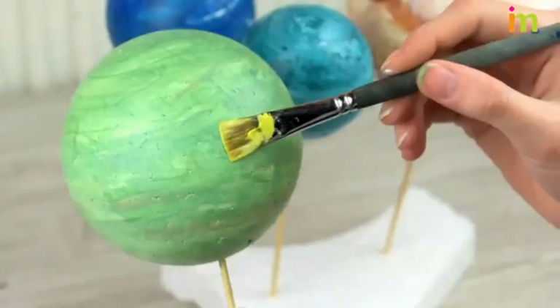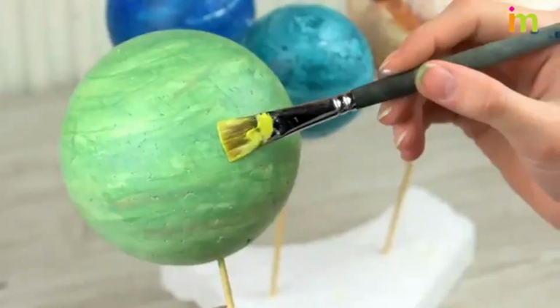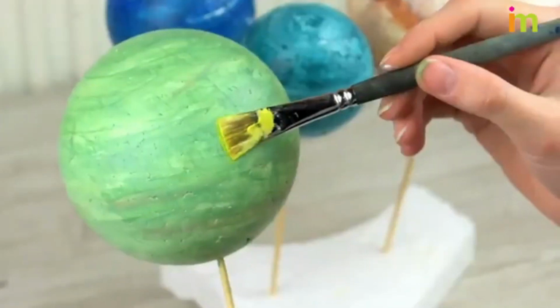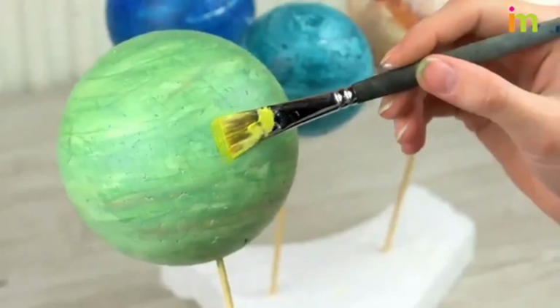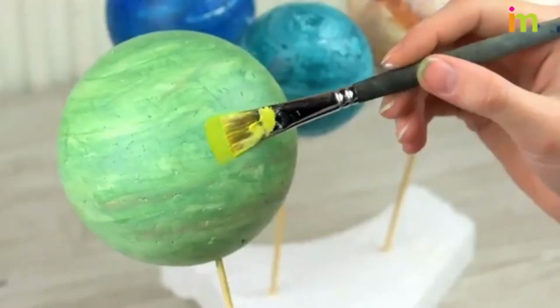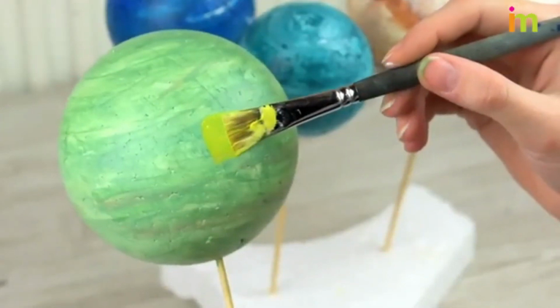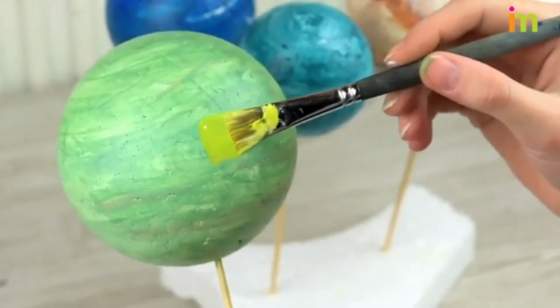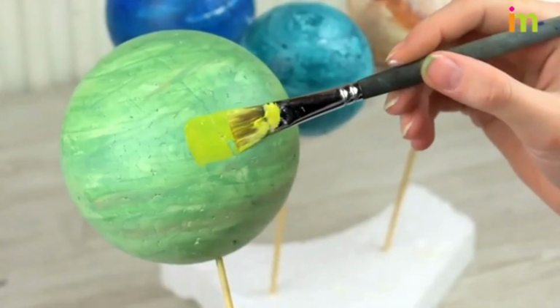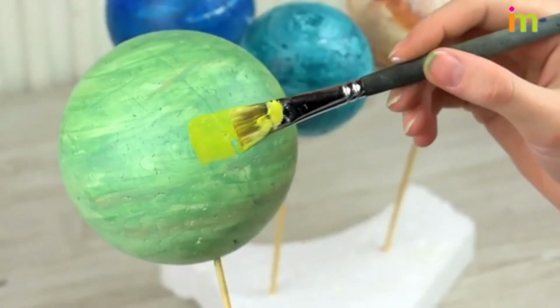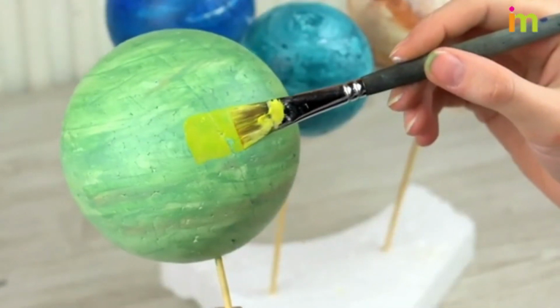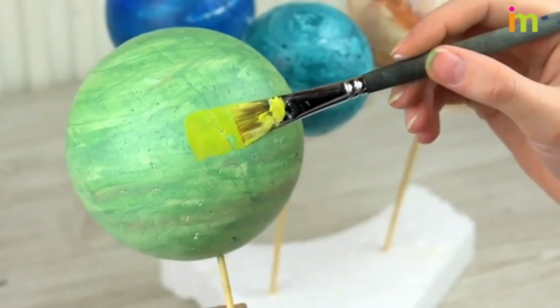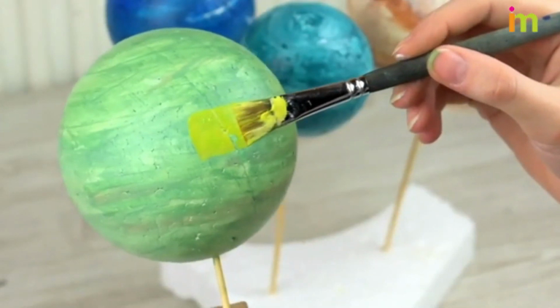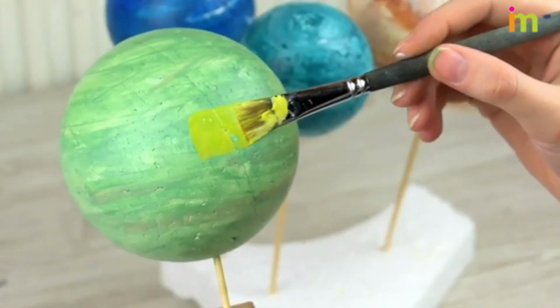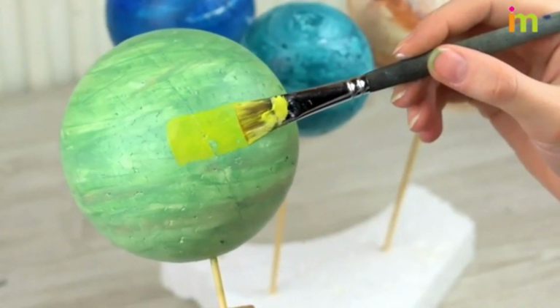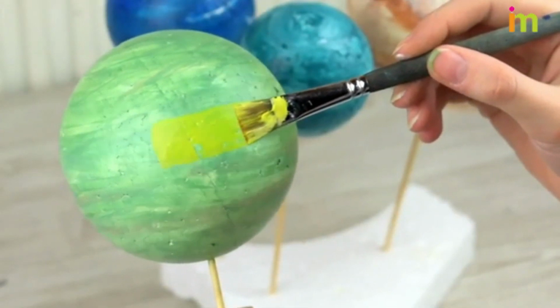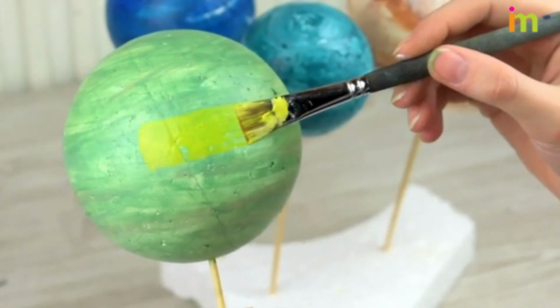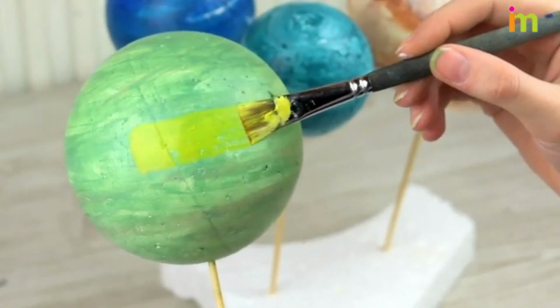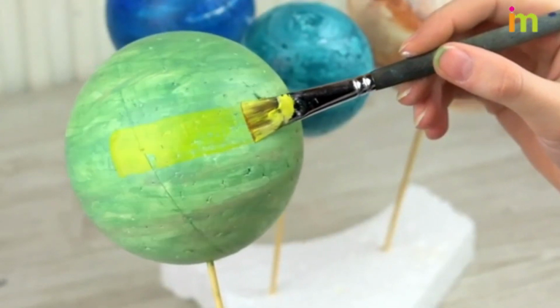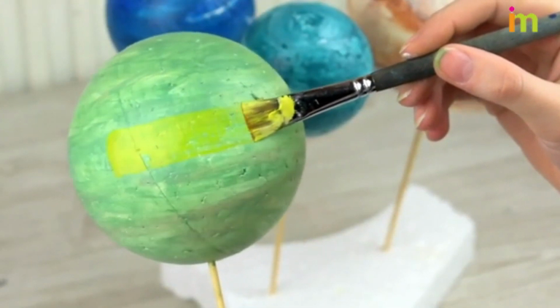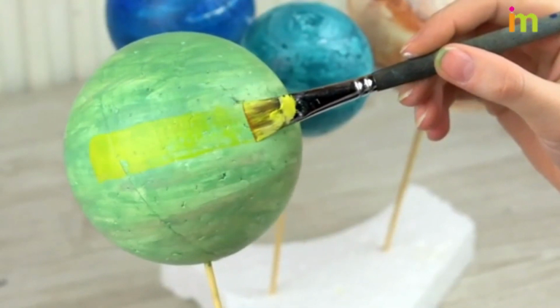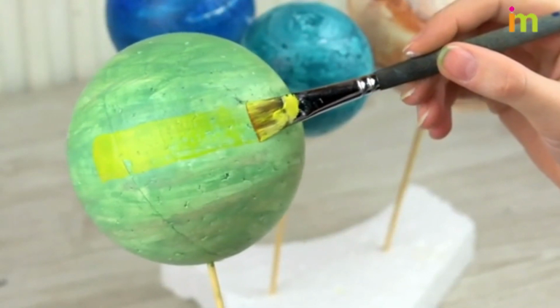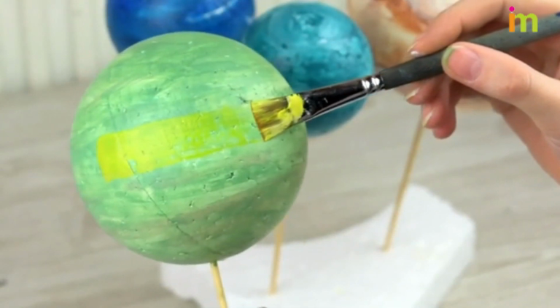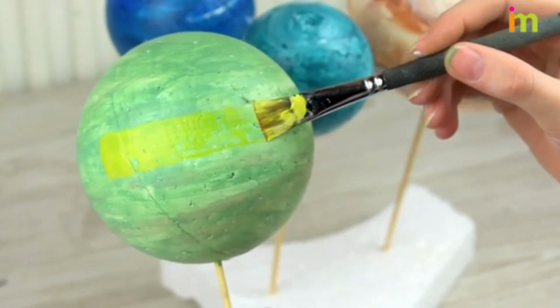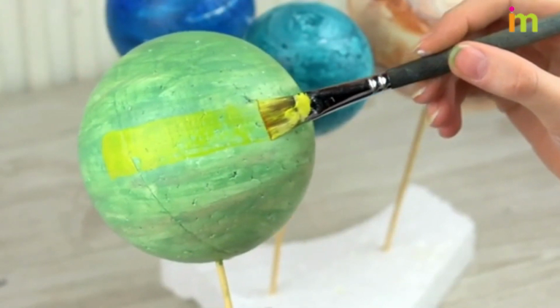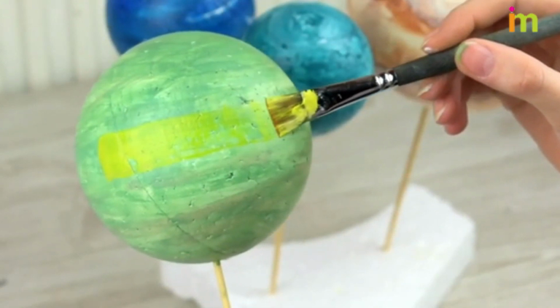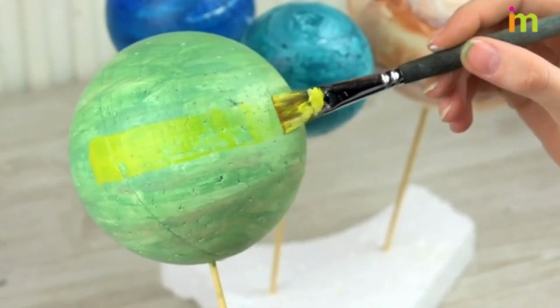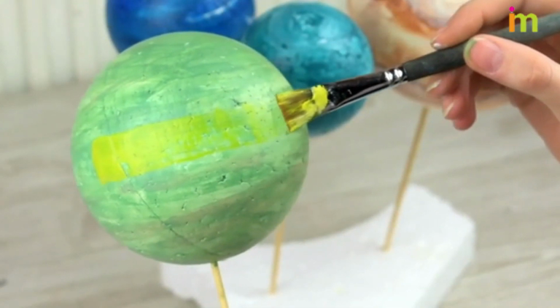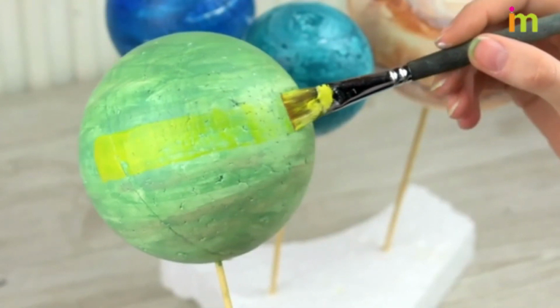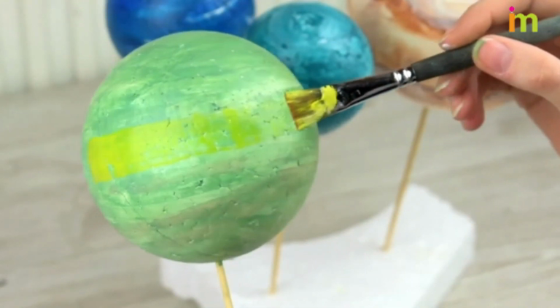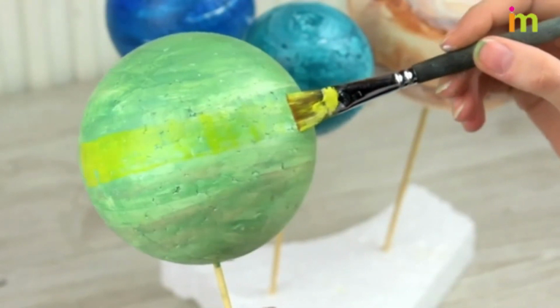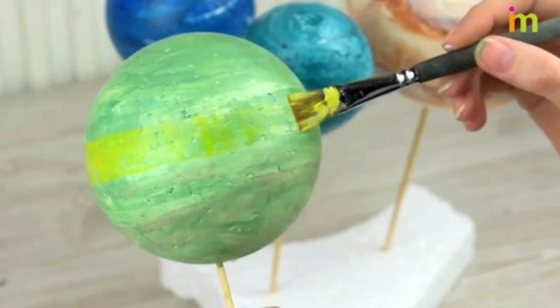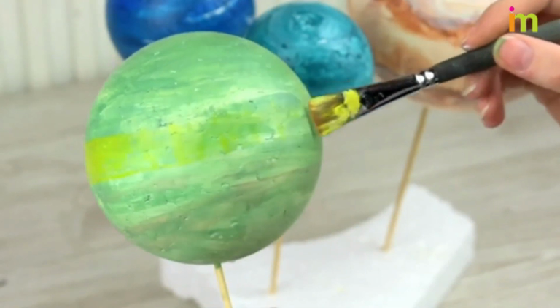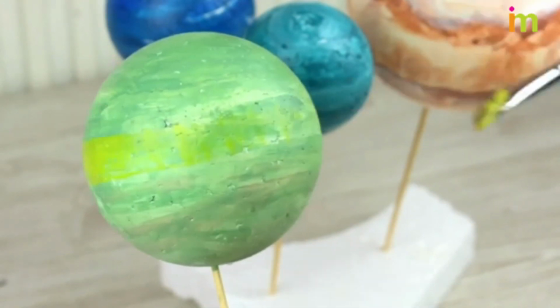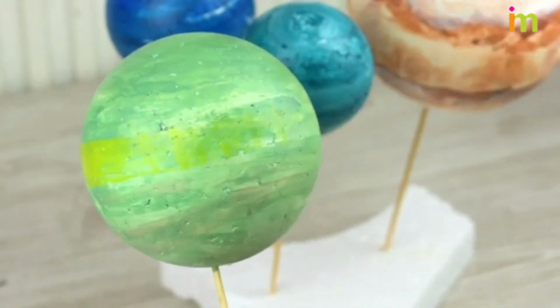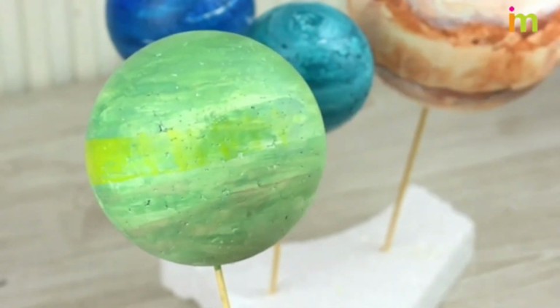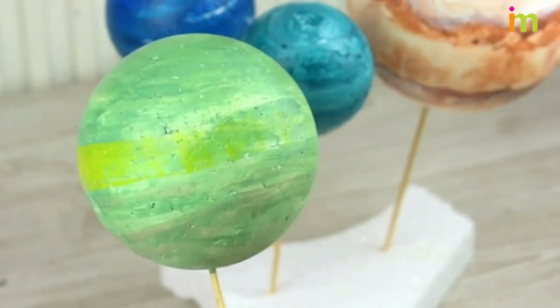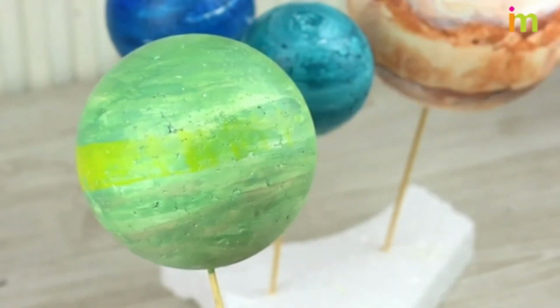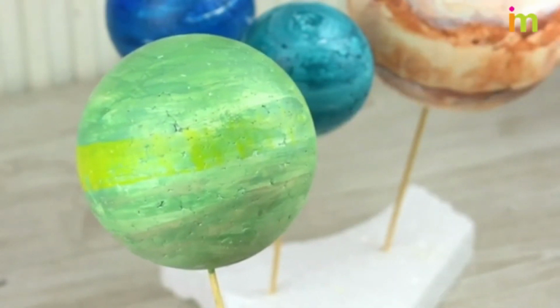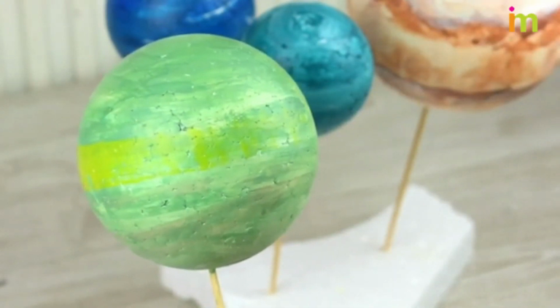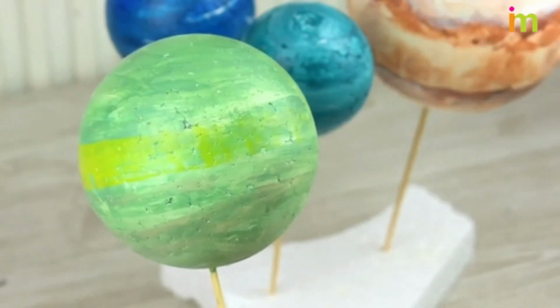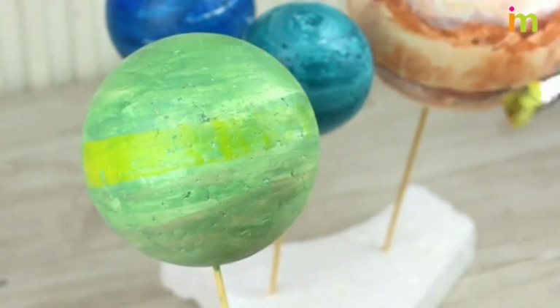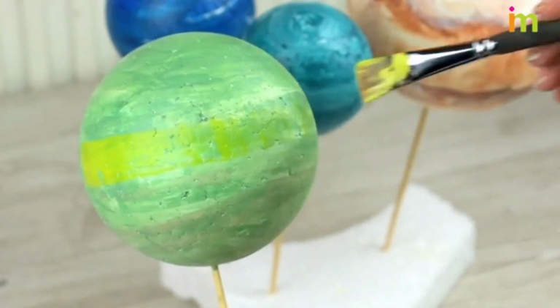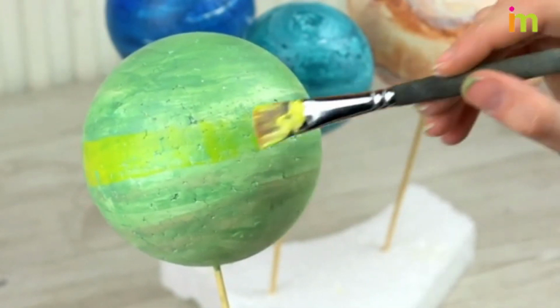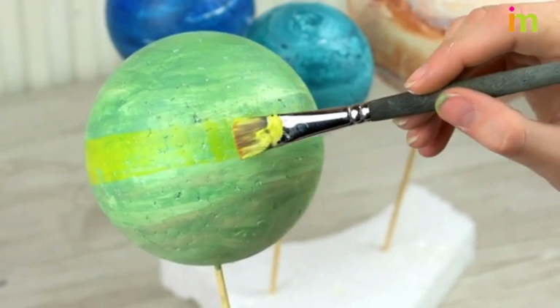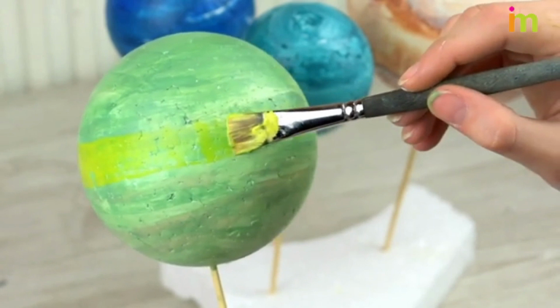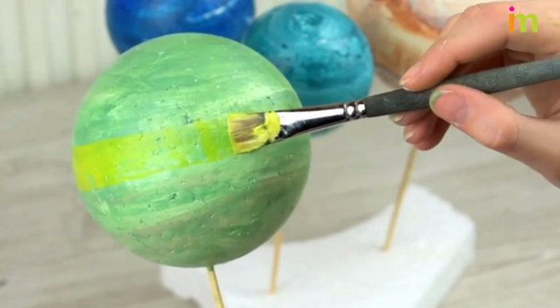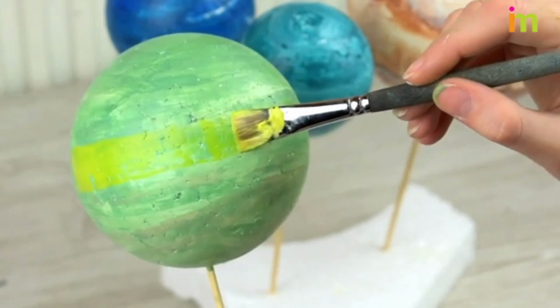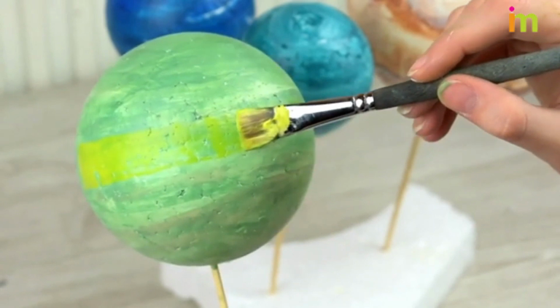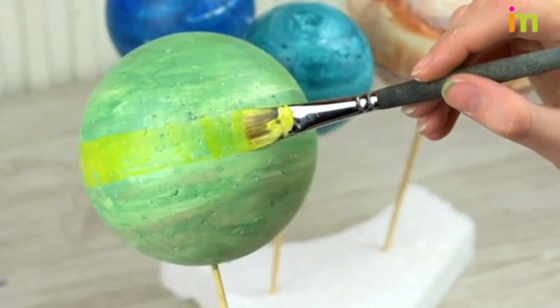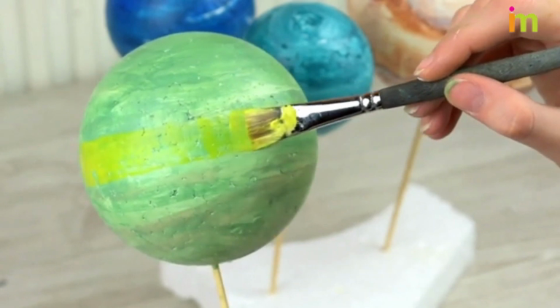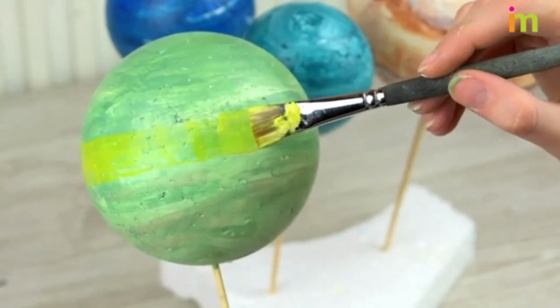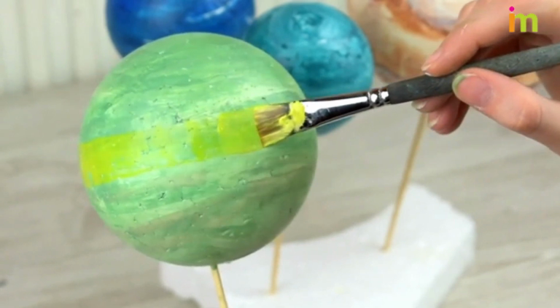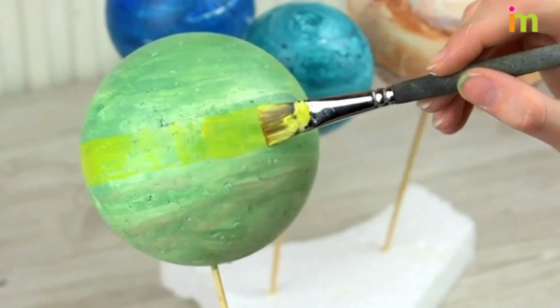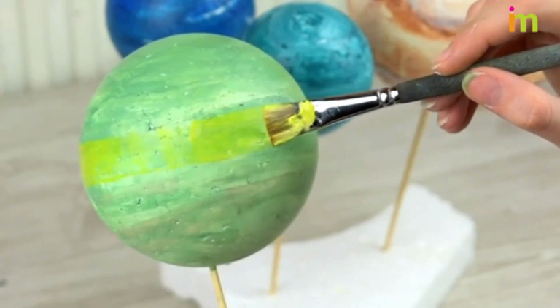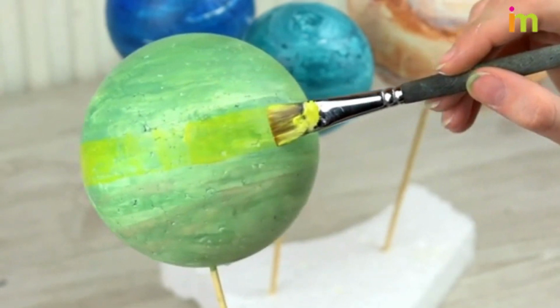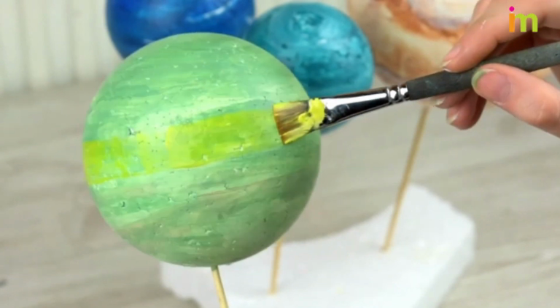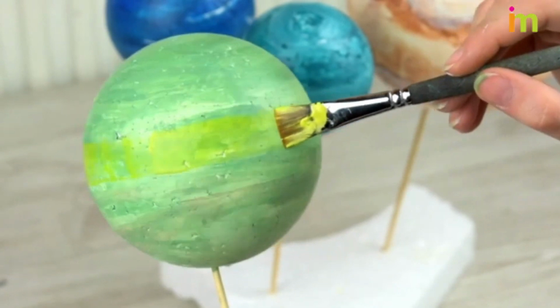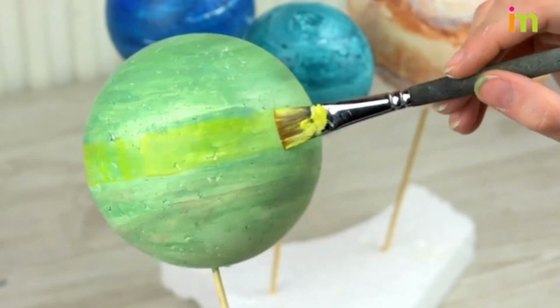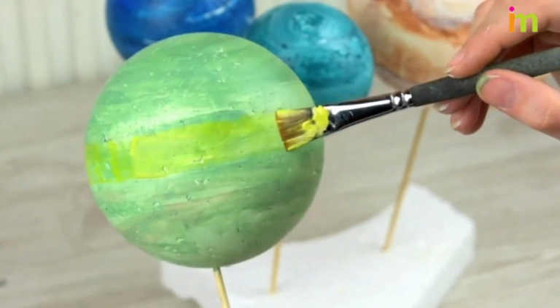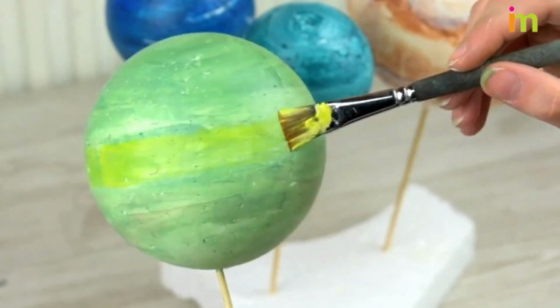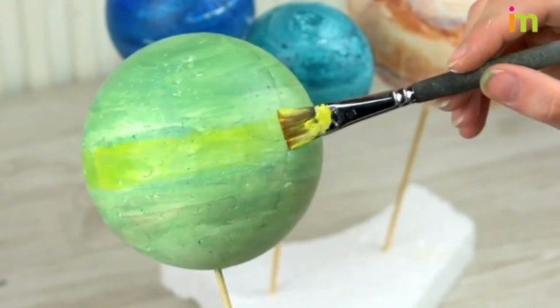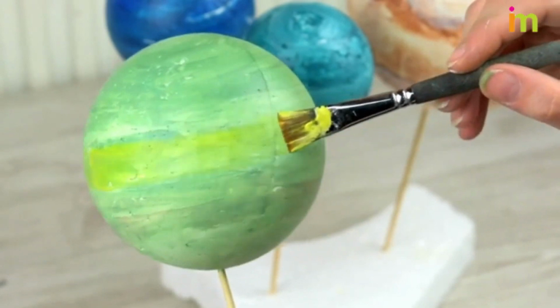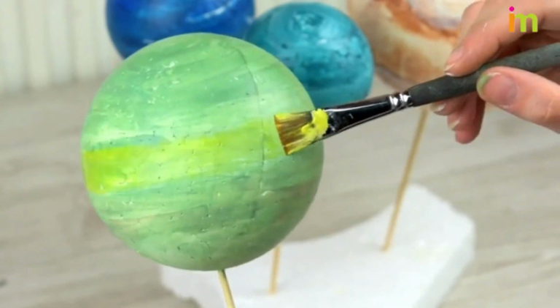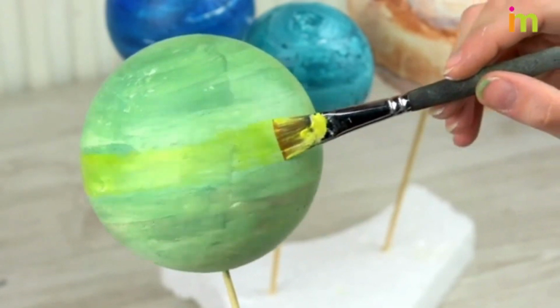Paint the gas giants and dowel rod. These planets are Jupiter, Saturn, Uranus, and Neptune.